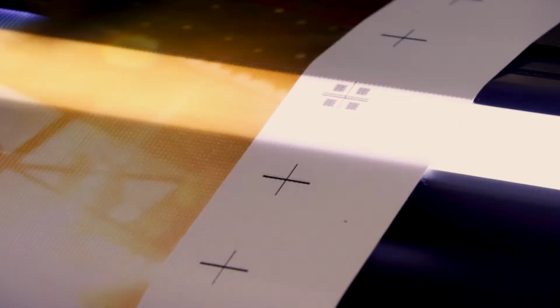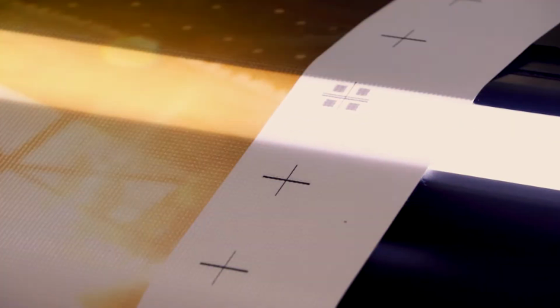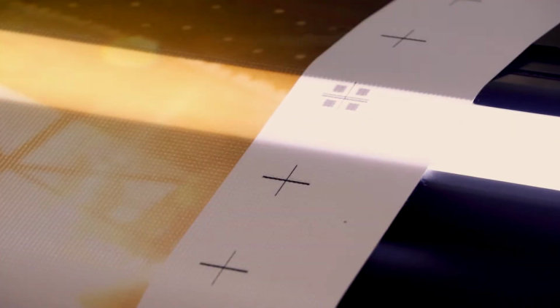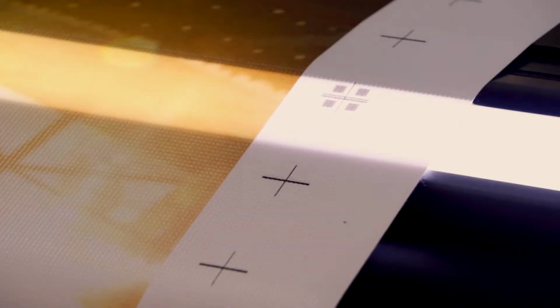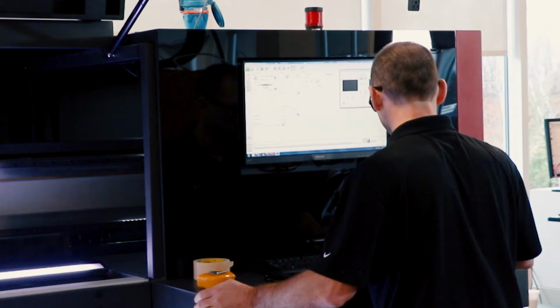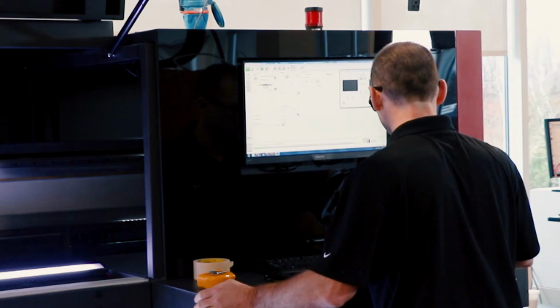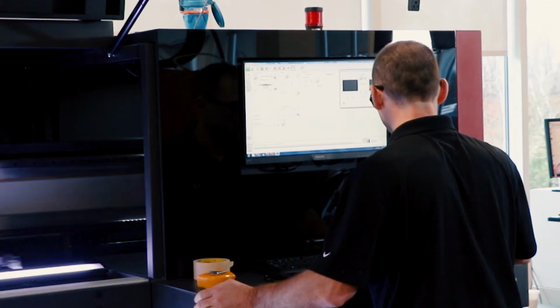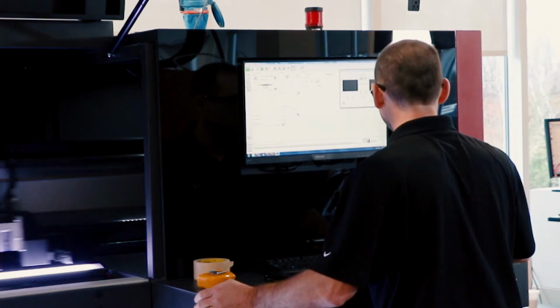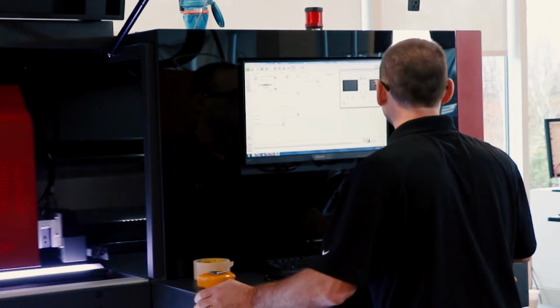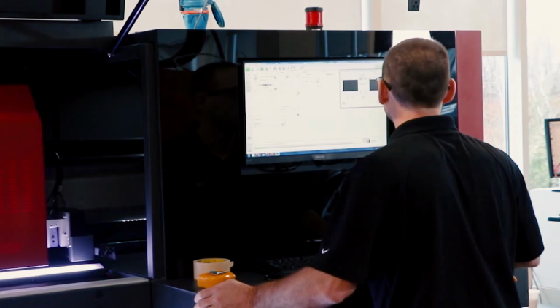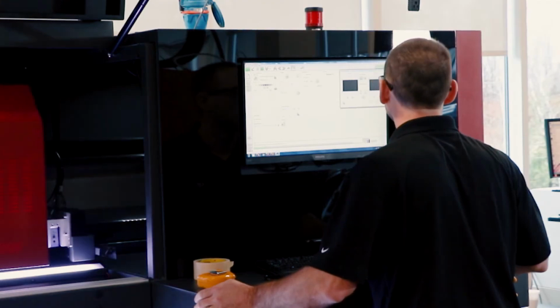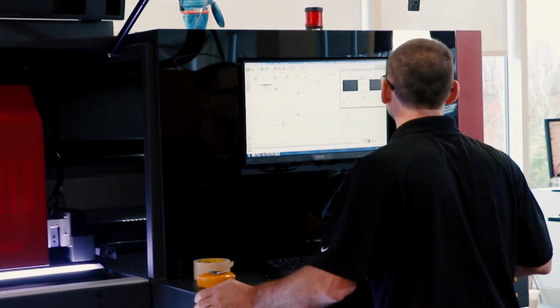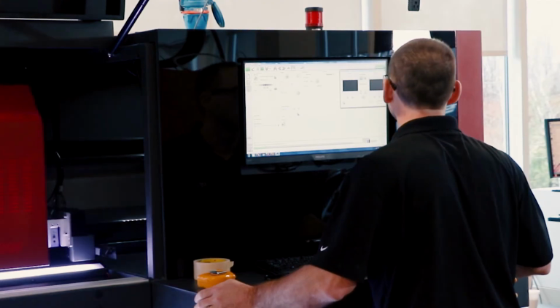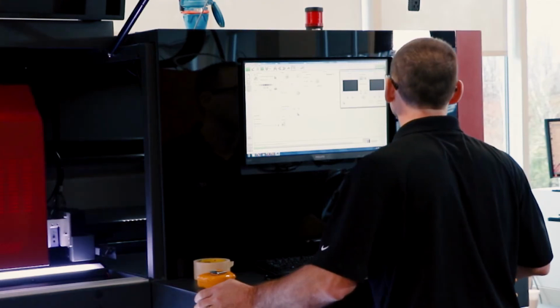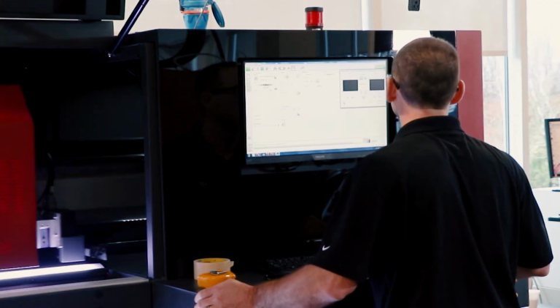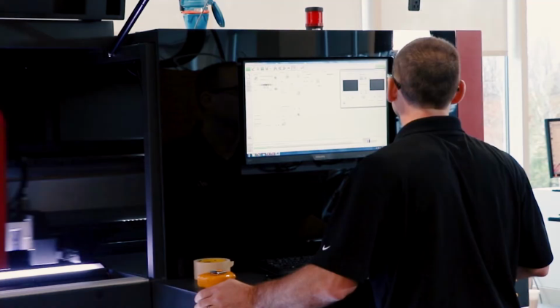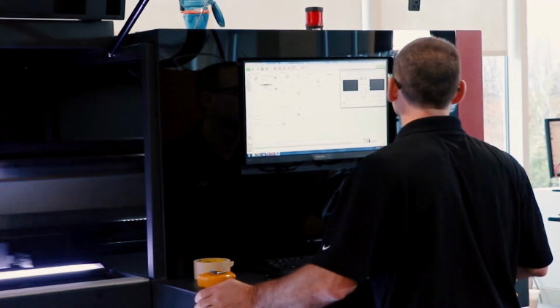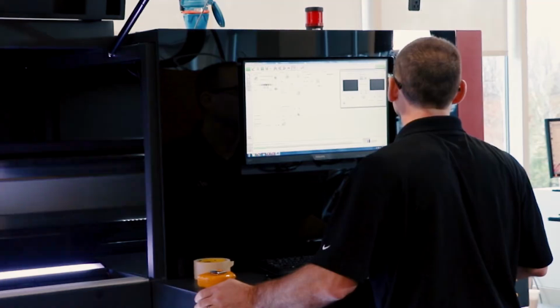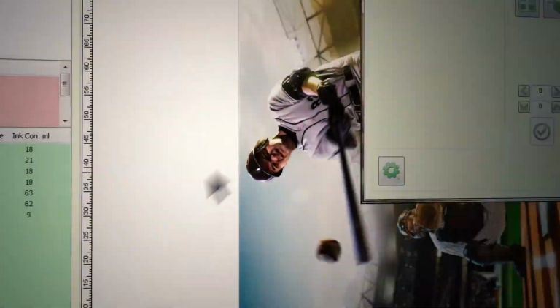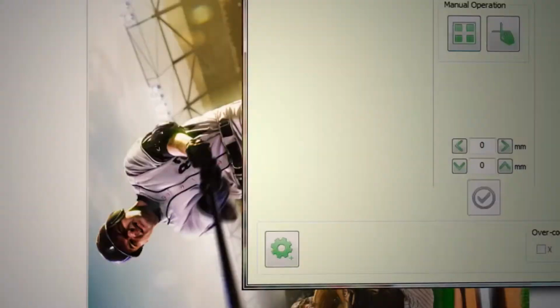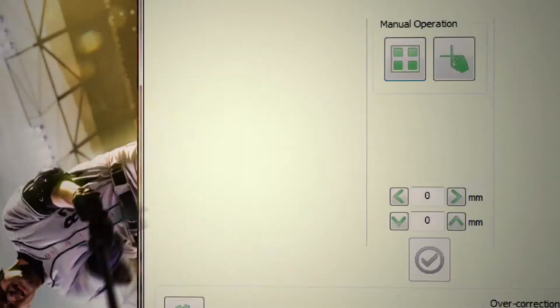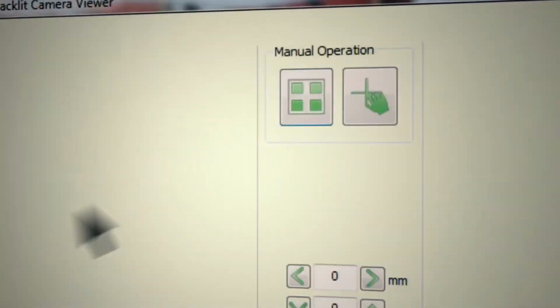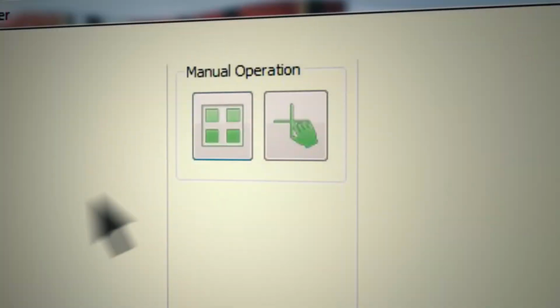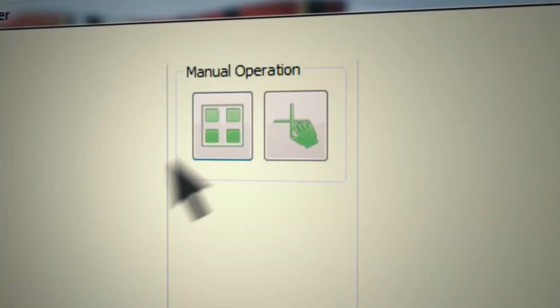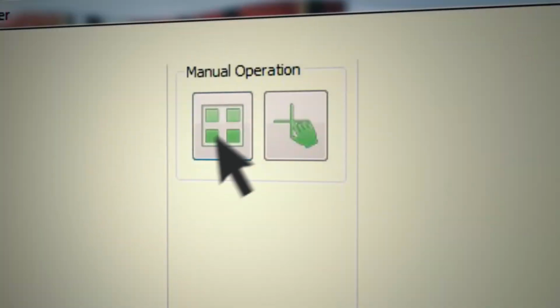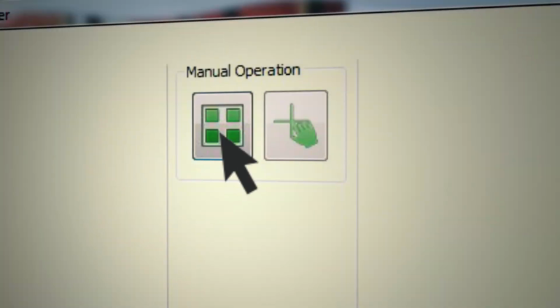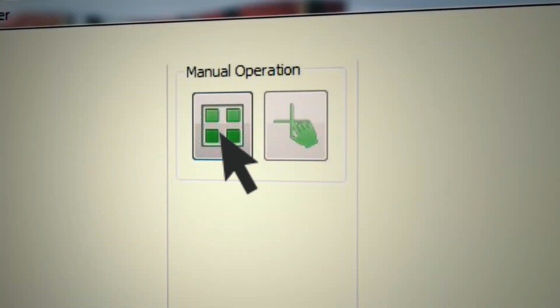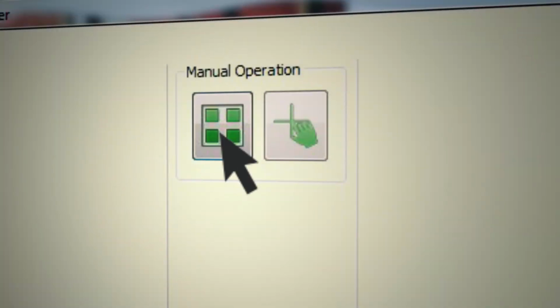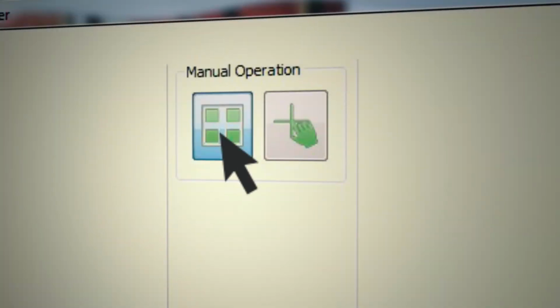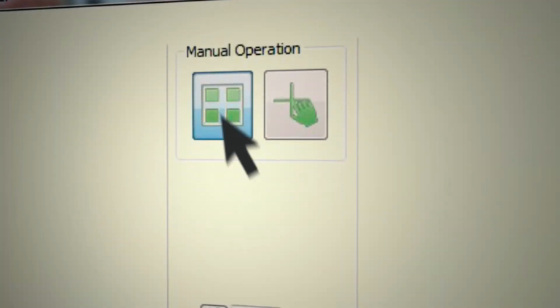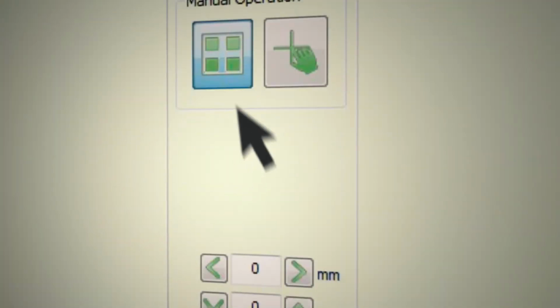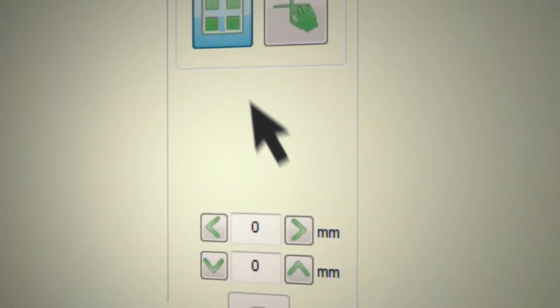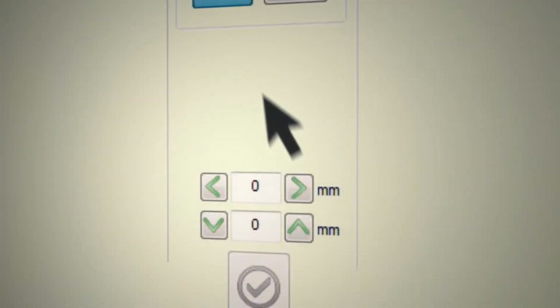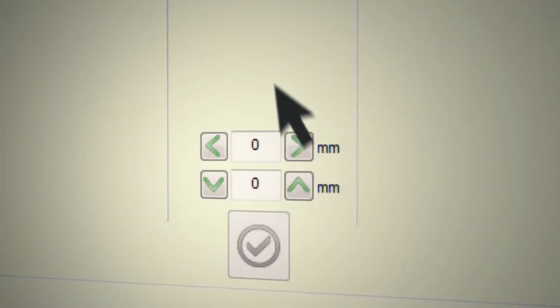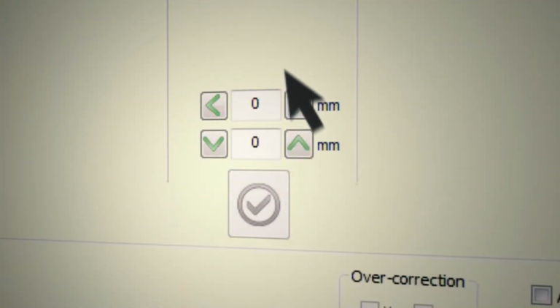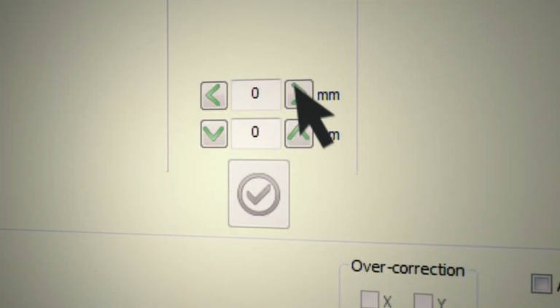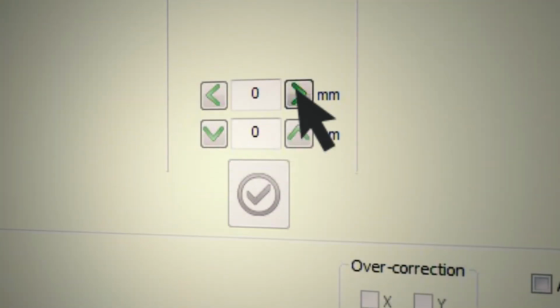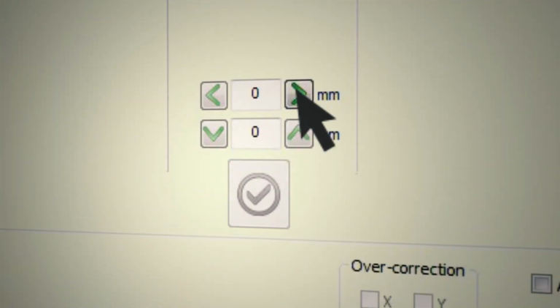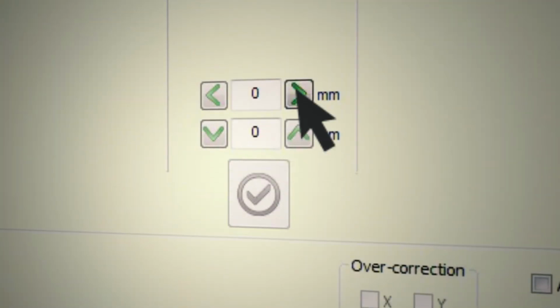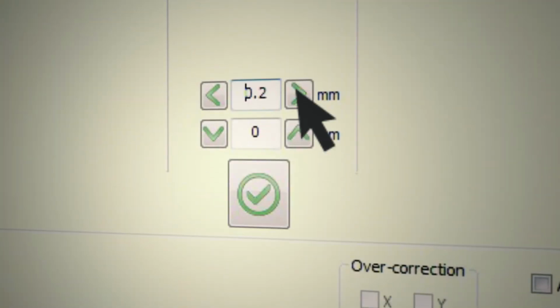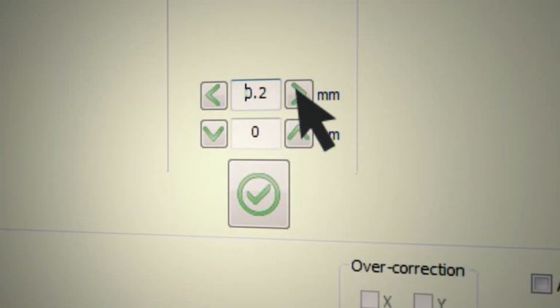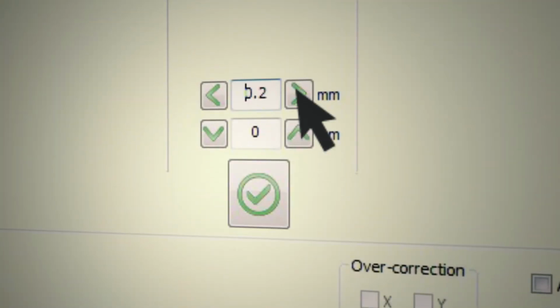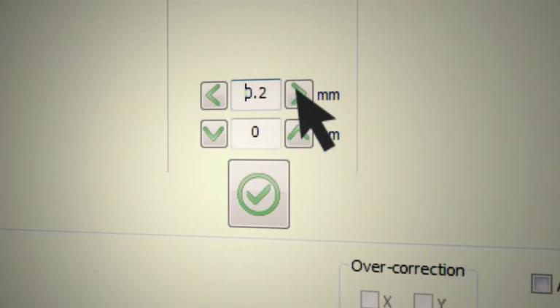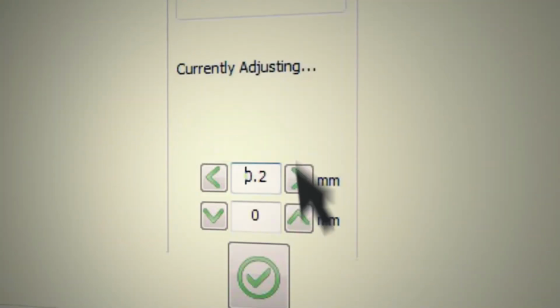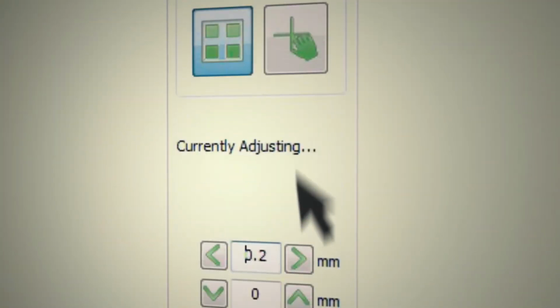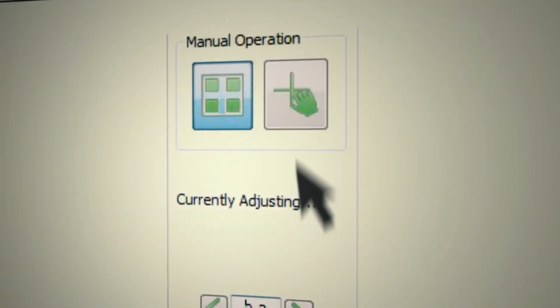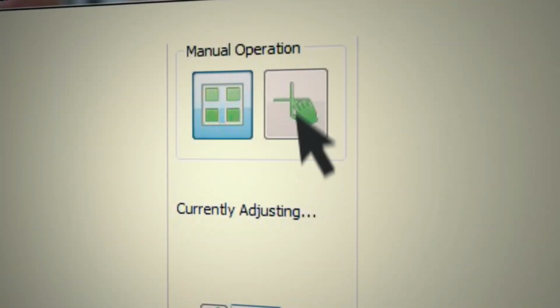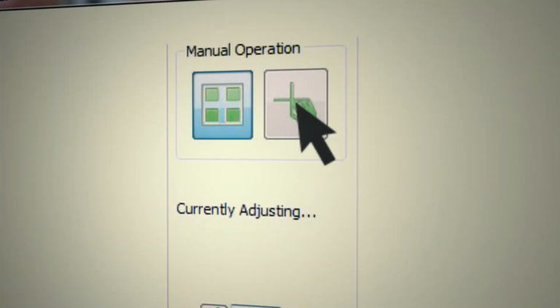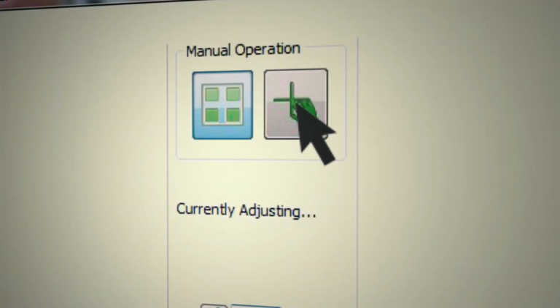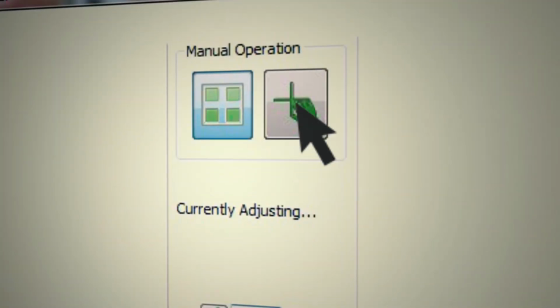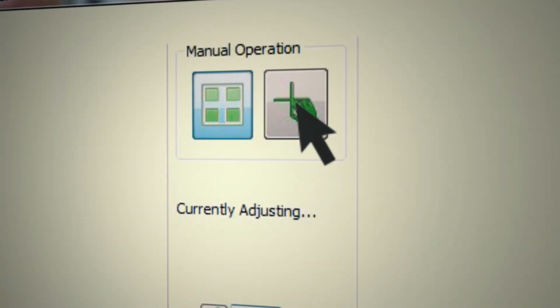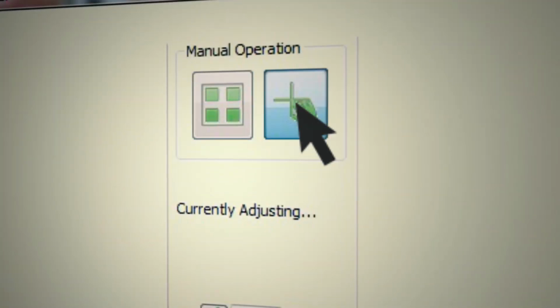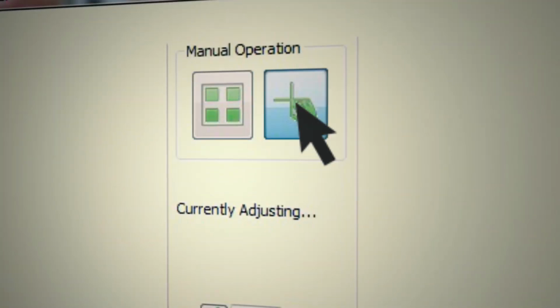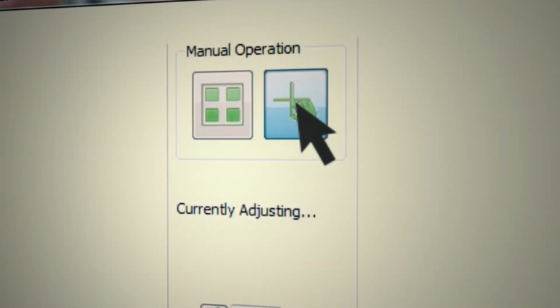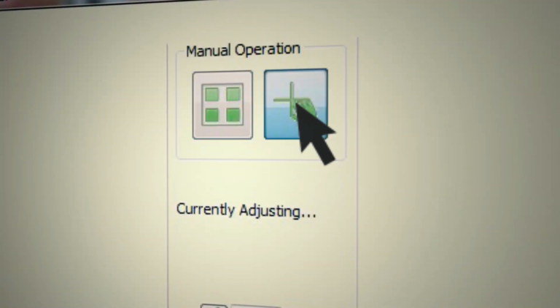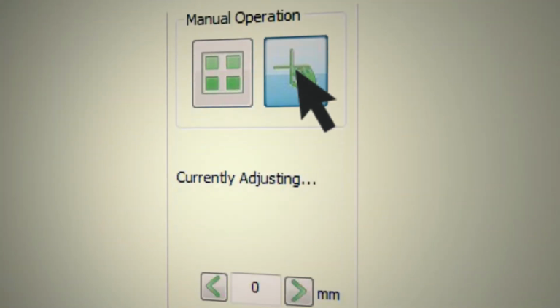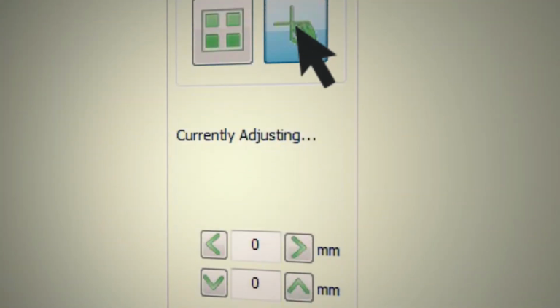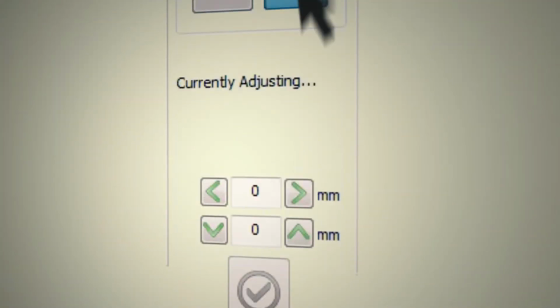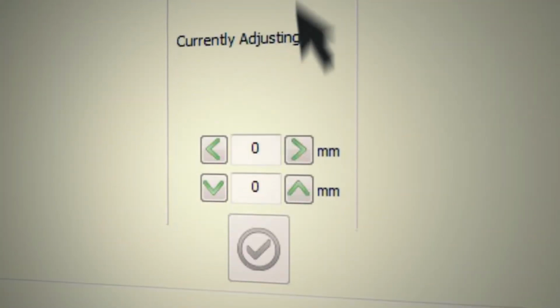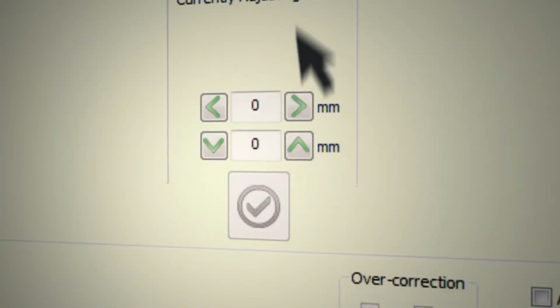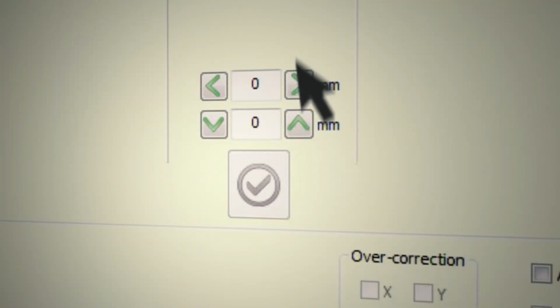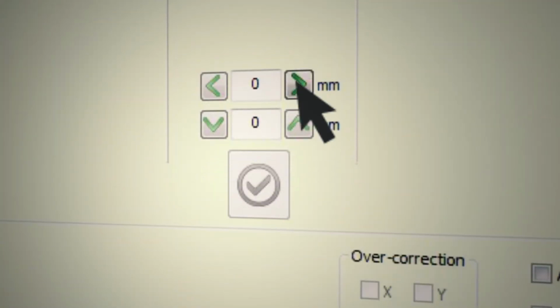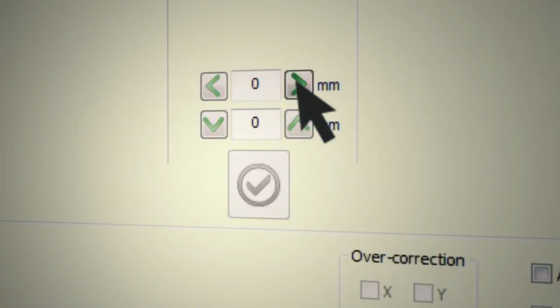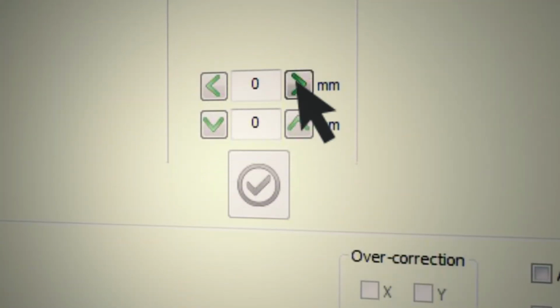With the EFI Pro 32R, the operator can make adjustments on-the-fly without interrupting printing.